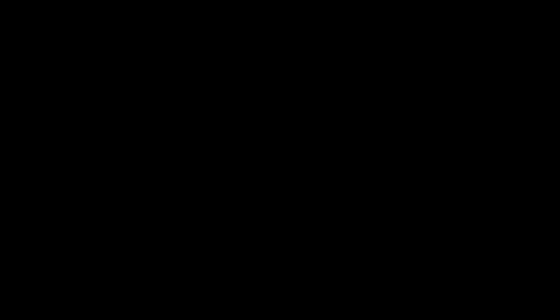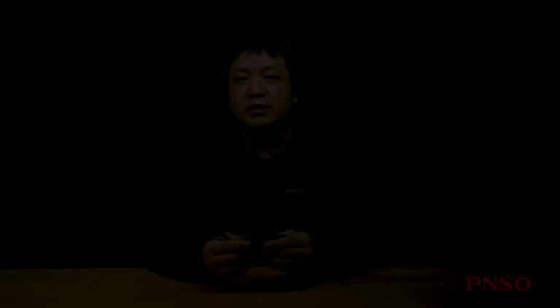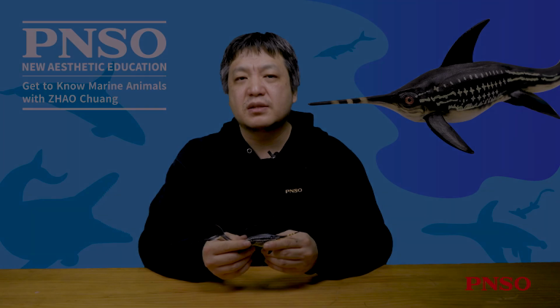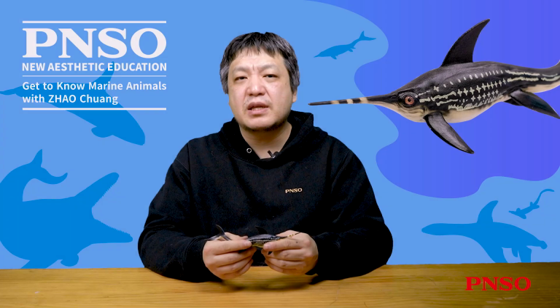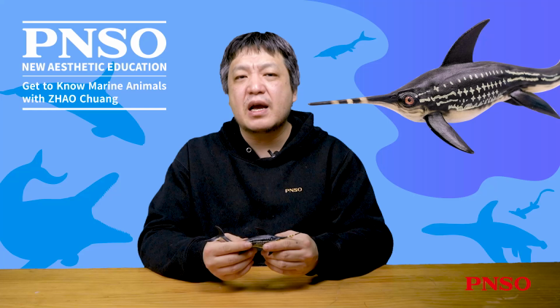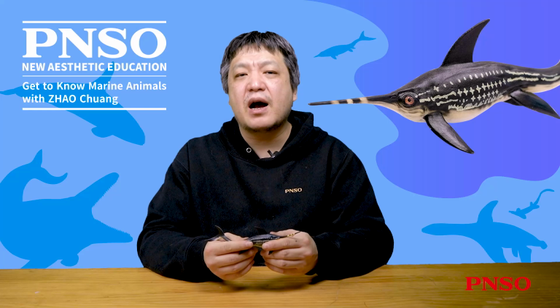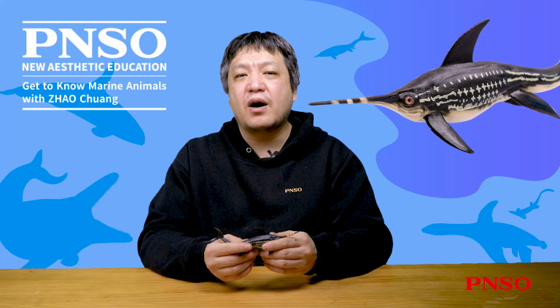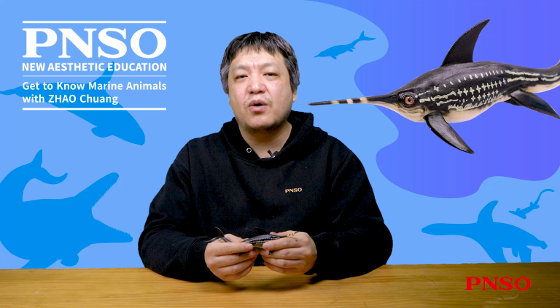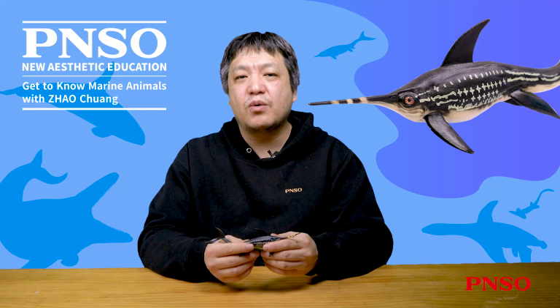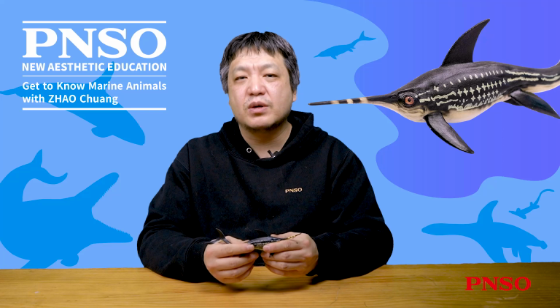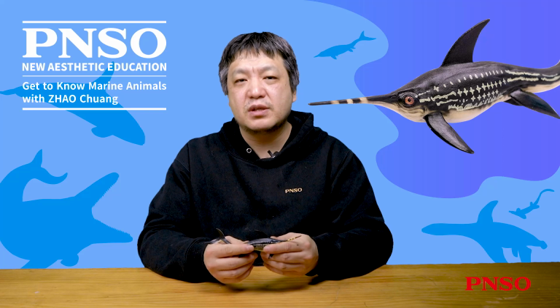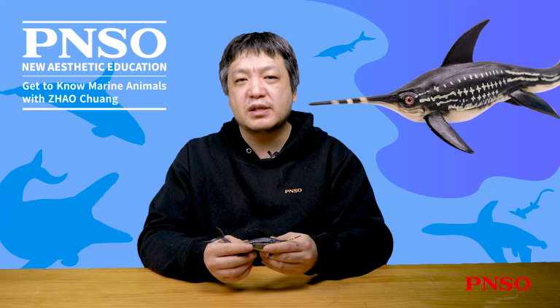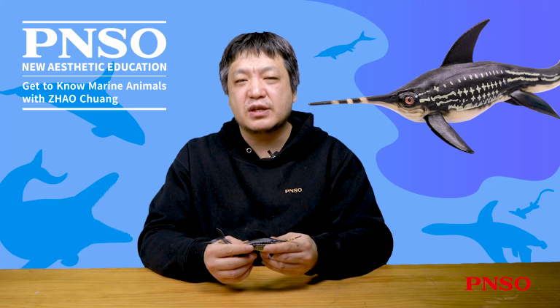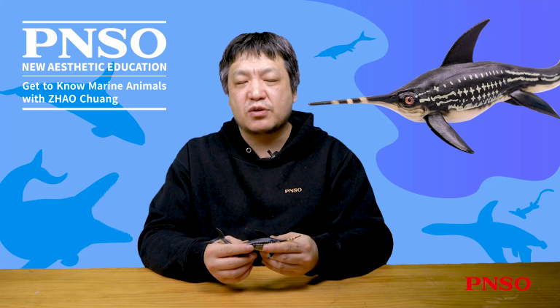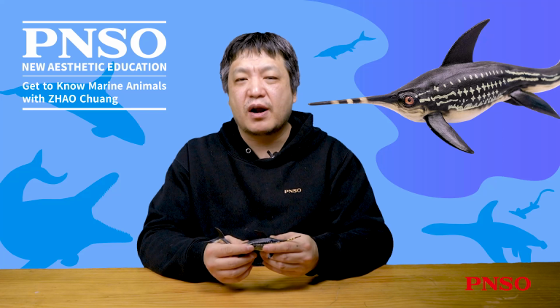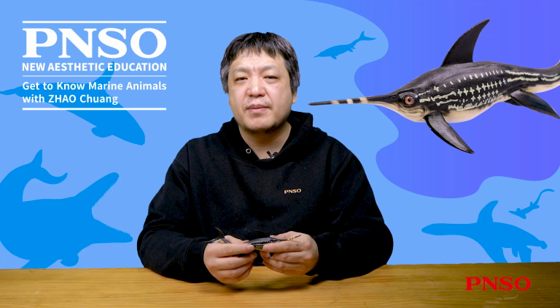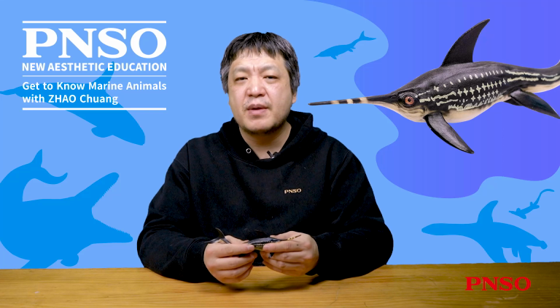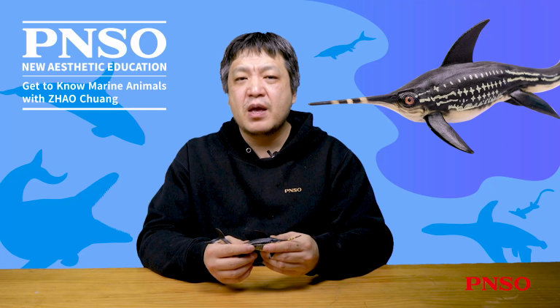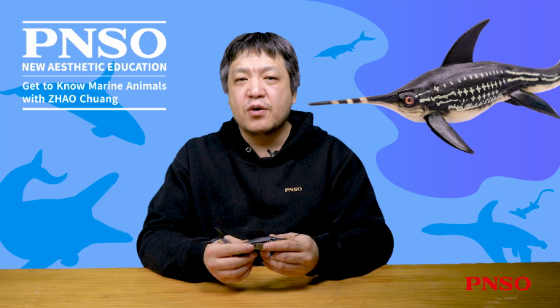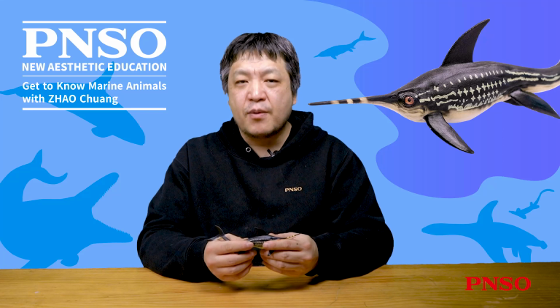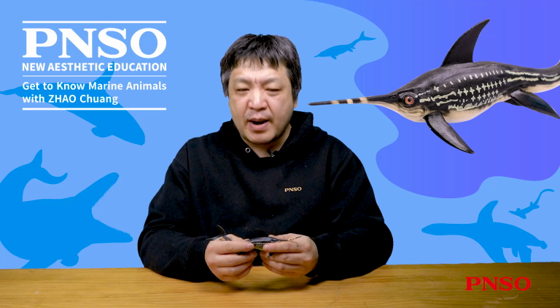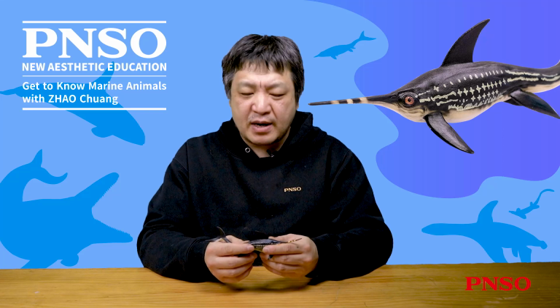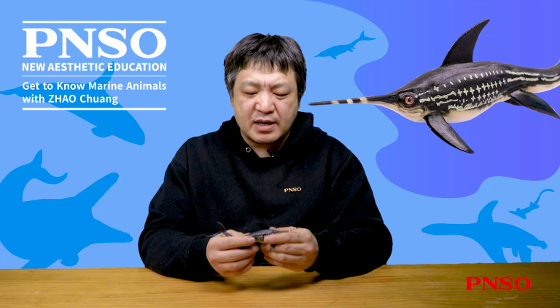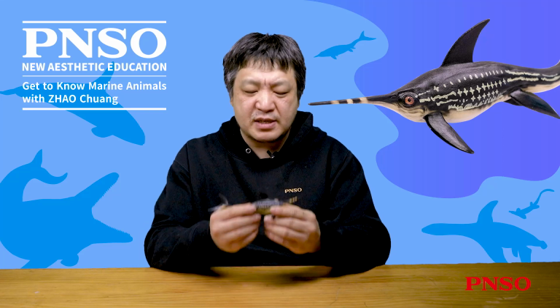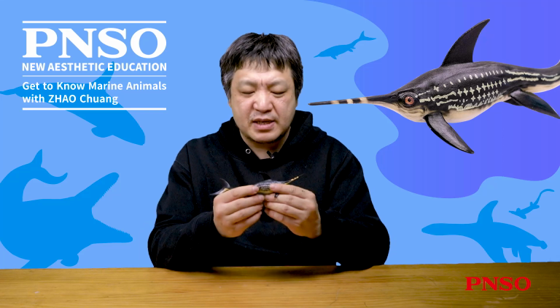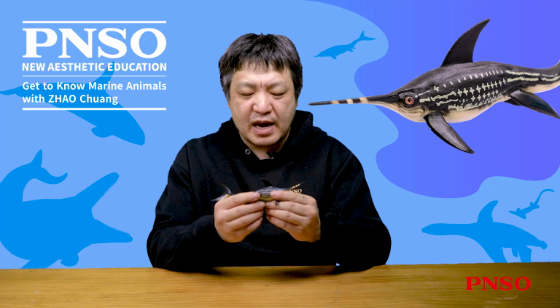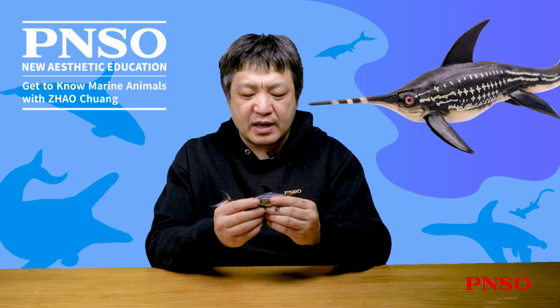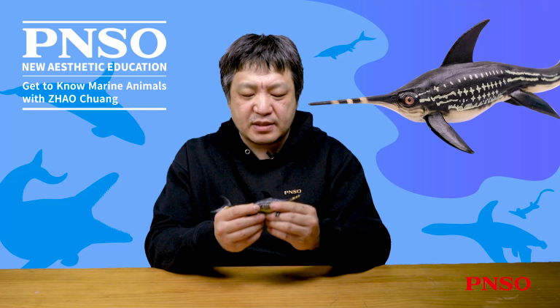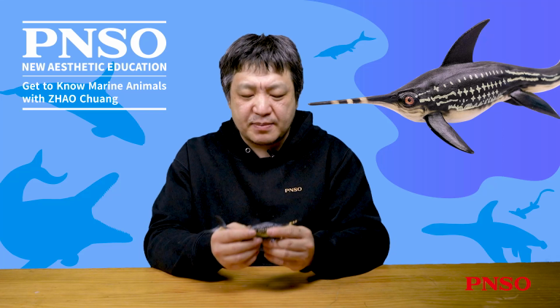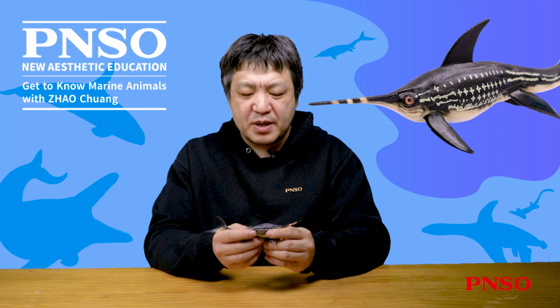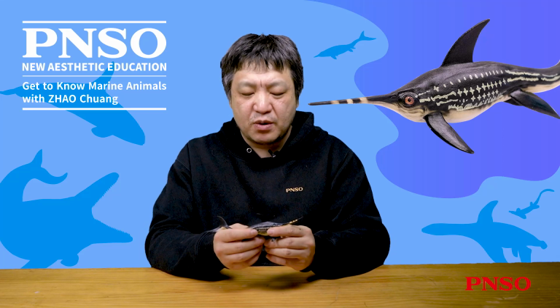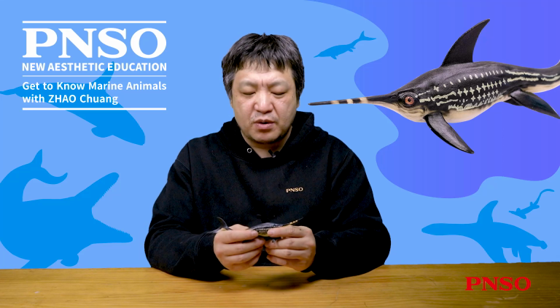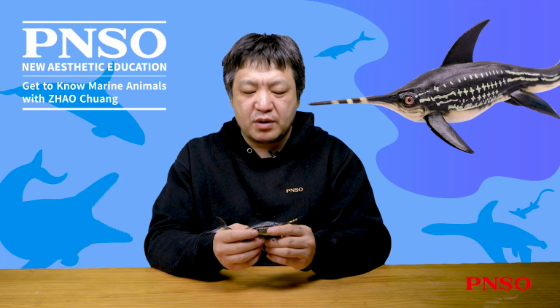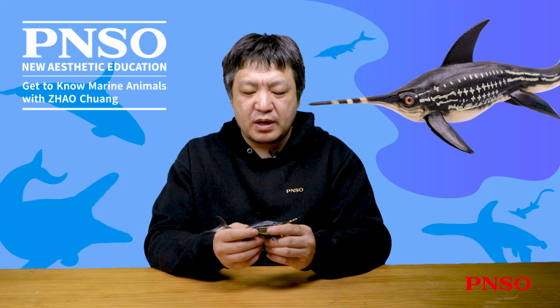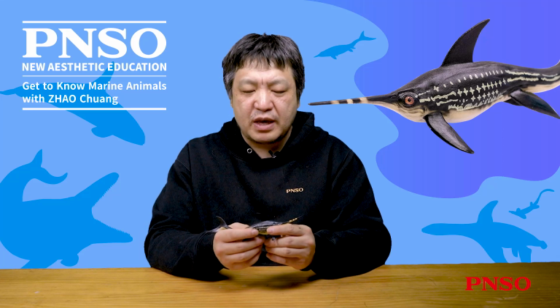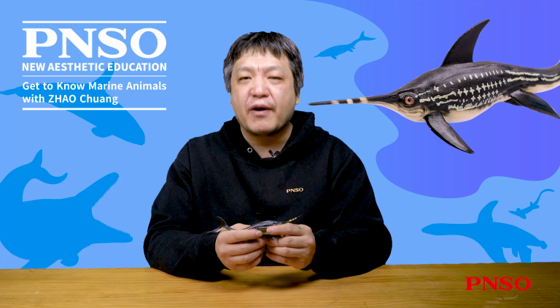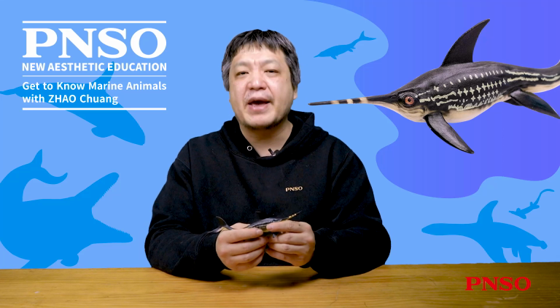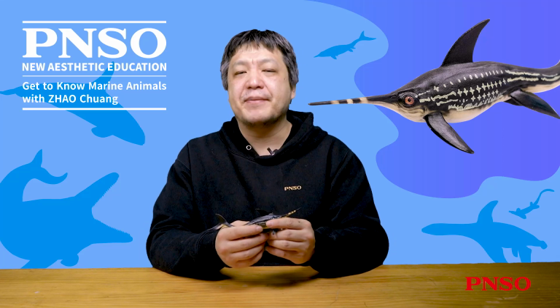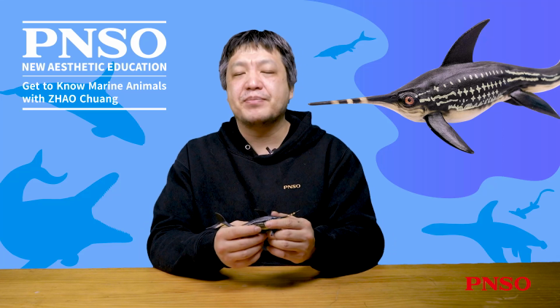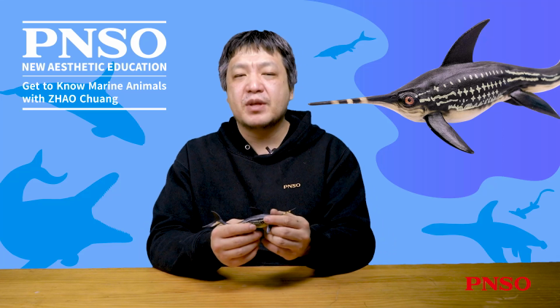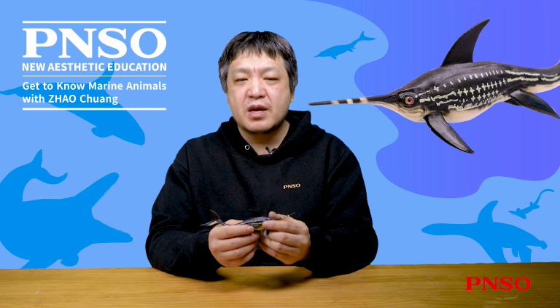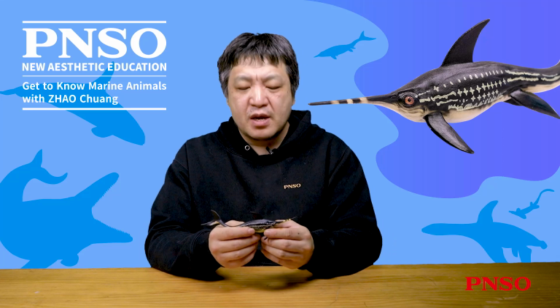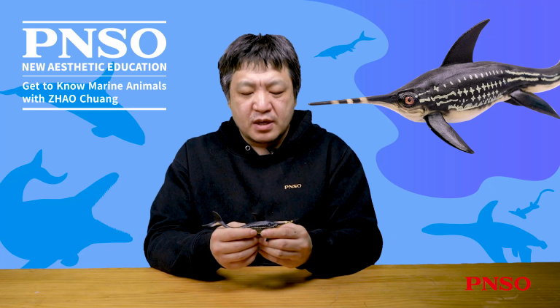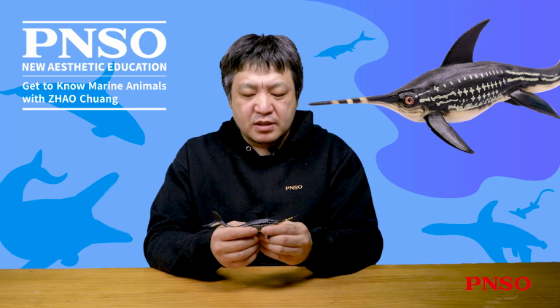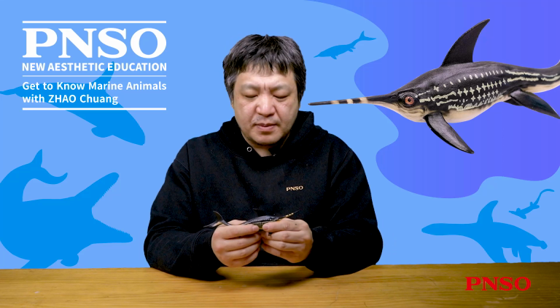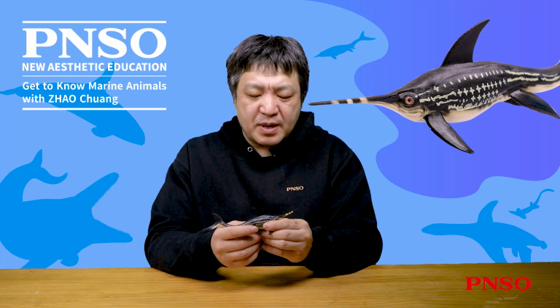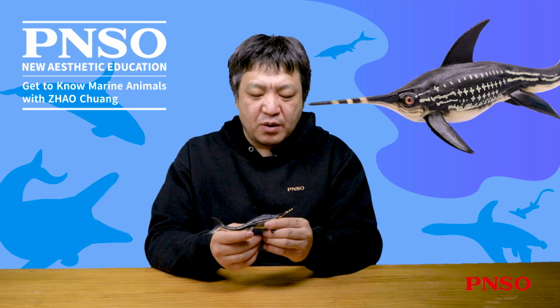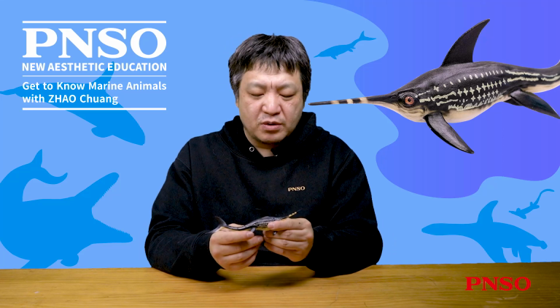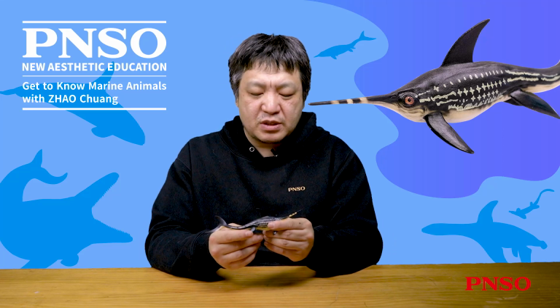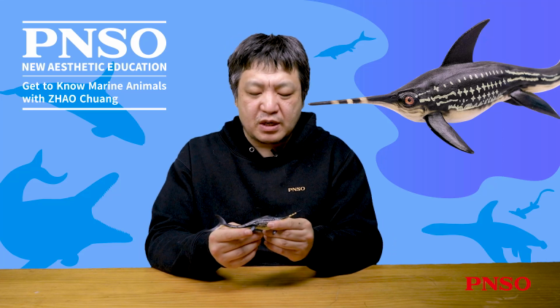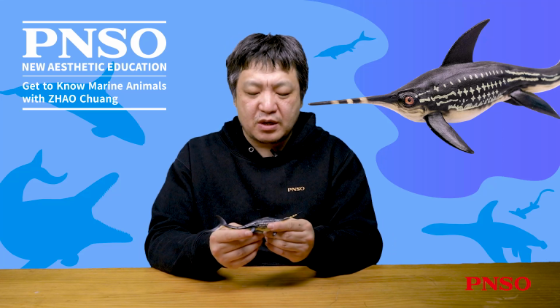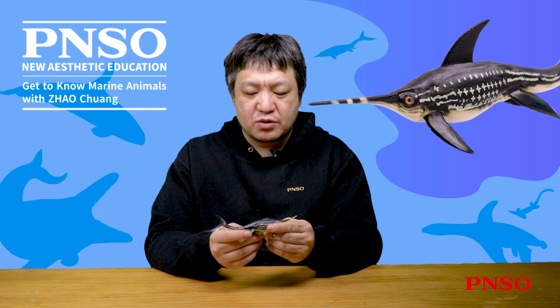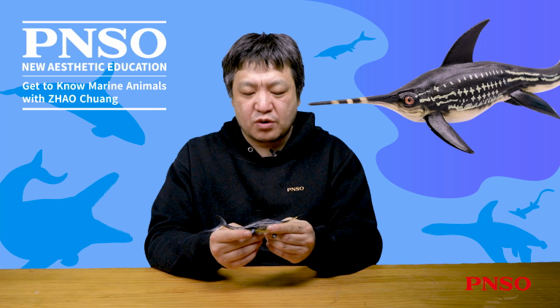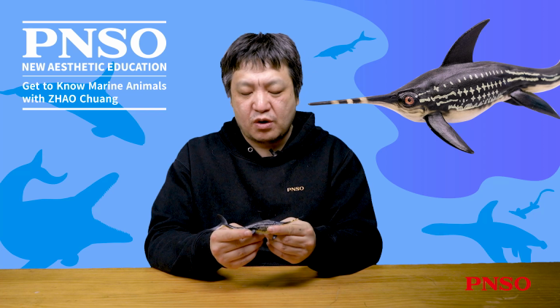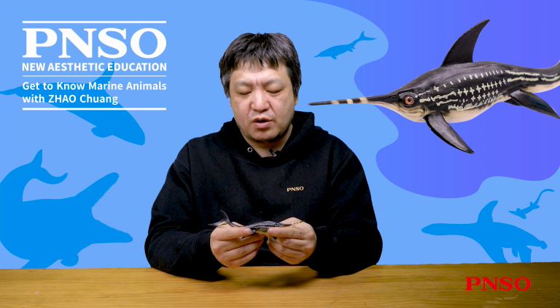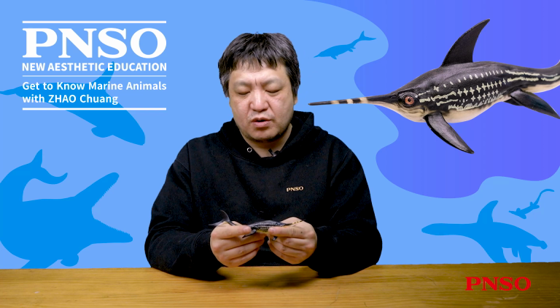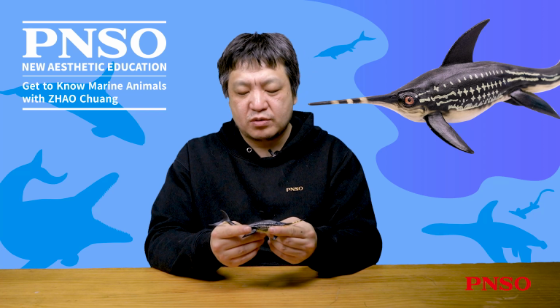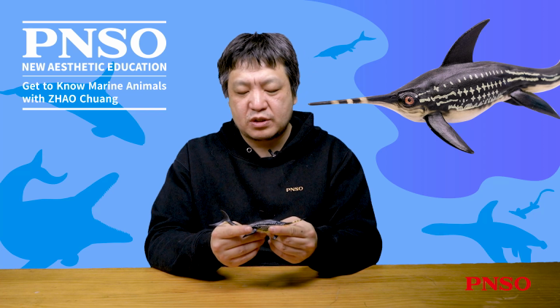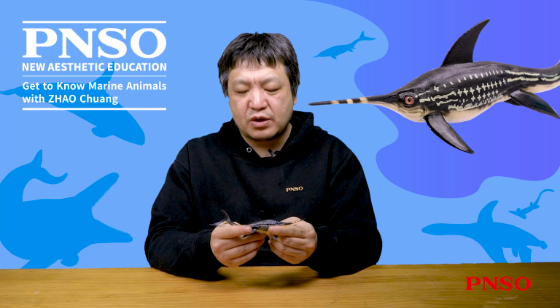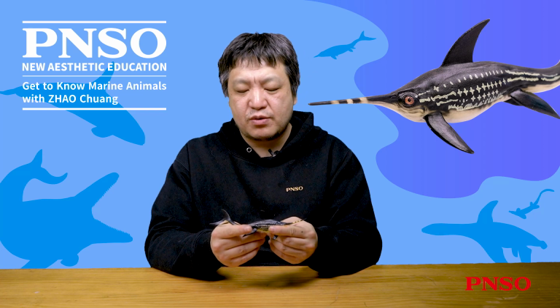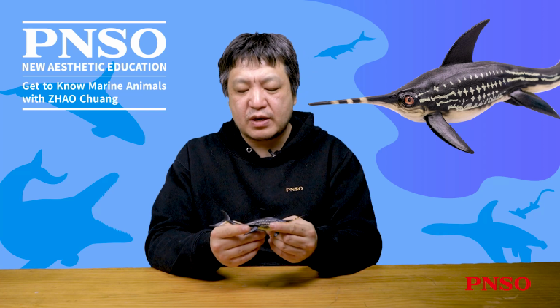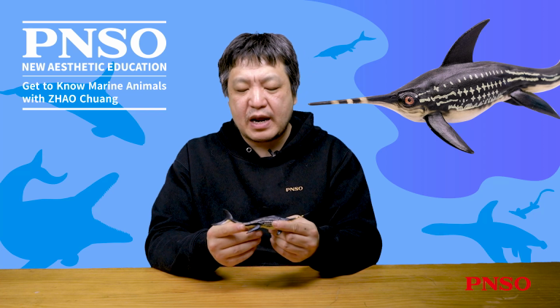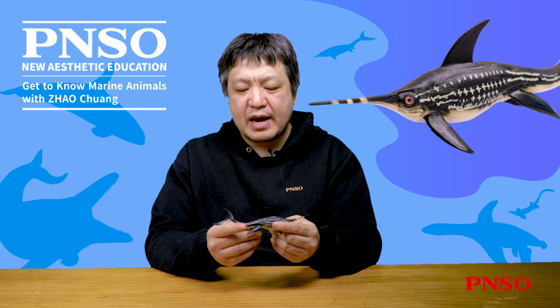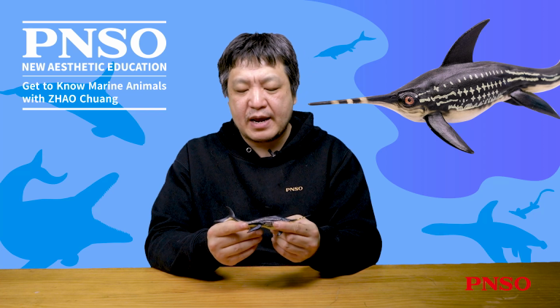Hello, everyone. I am Zhao Chuan. Today, let's get to know Levi, the Eurinosaurus.